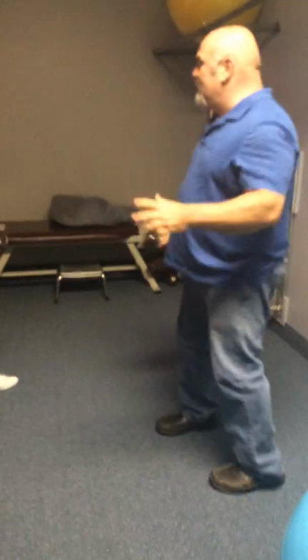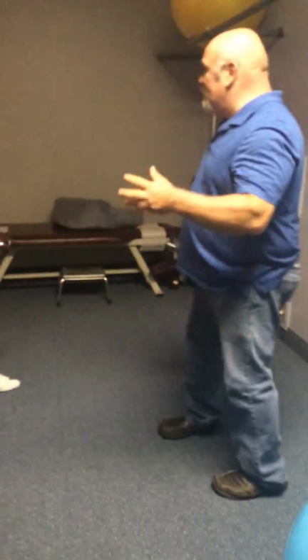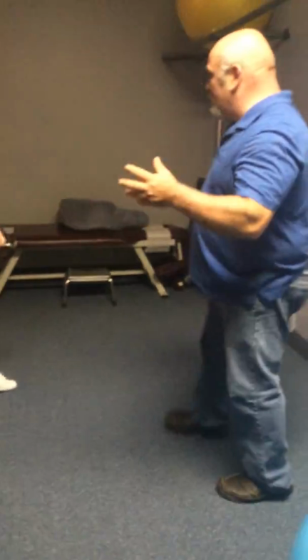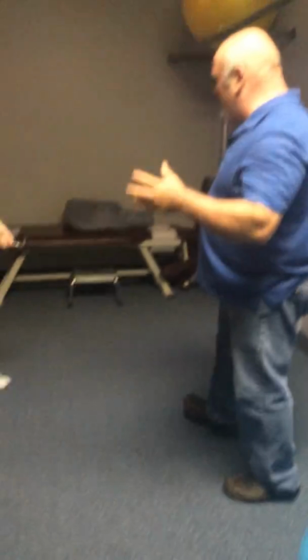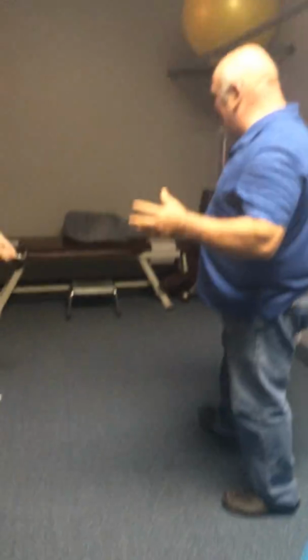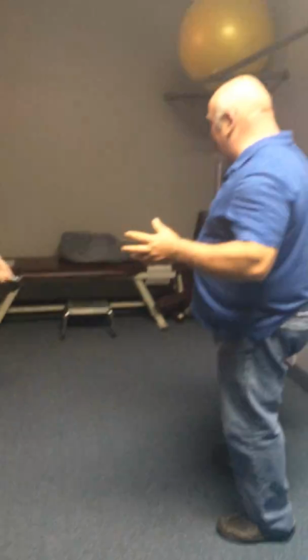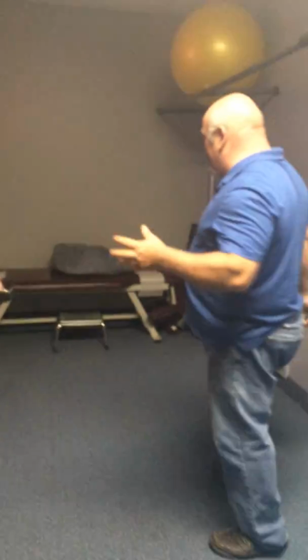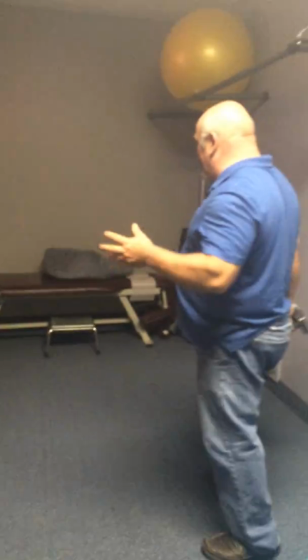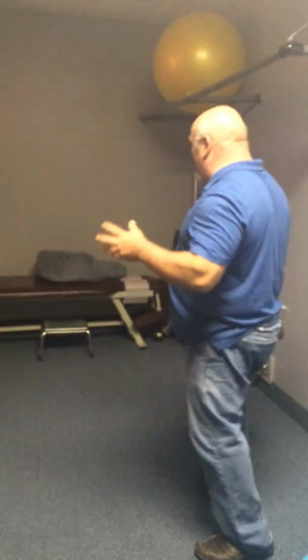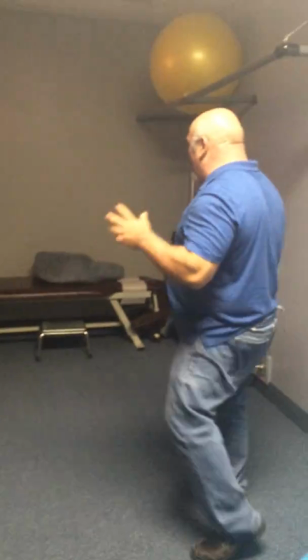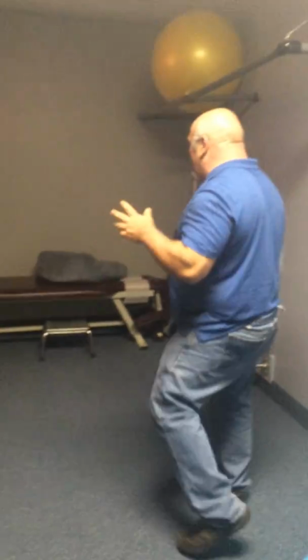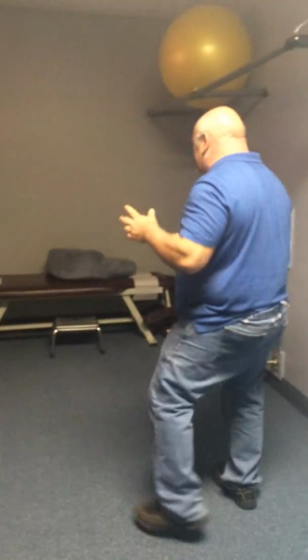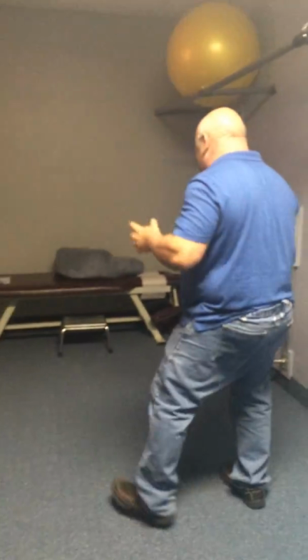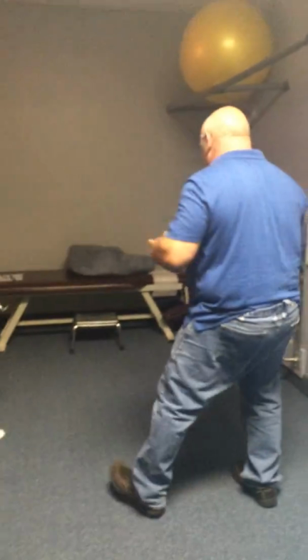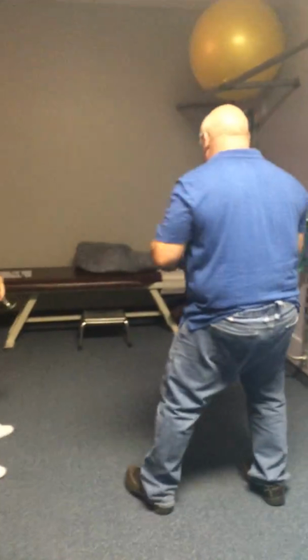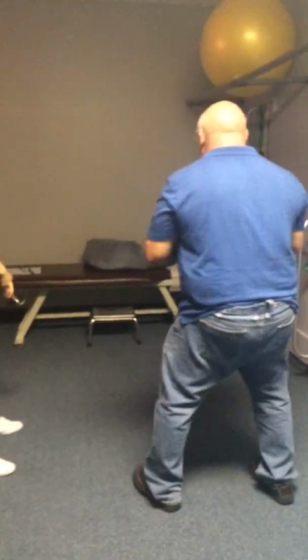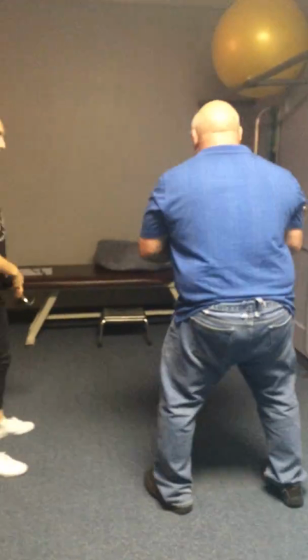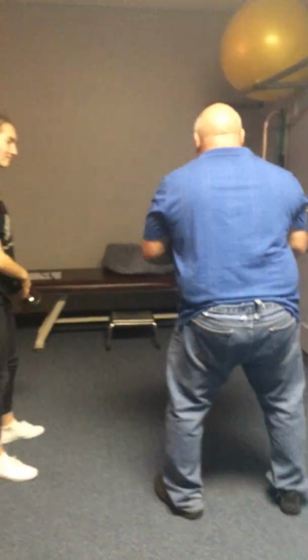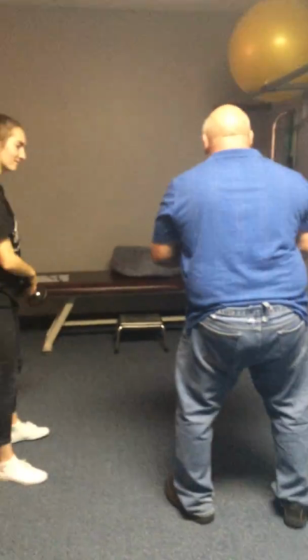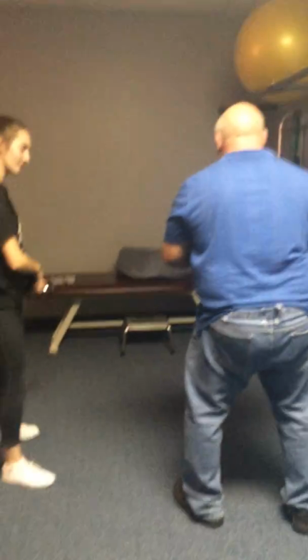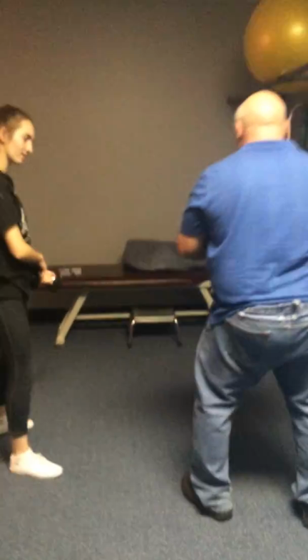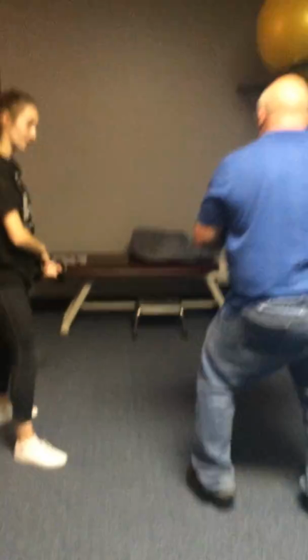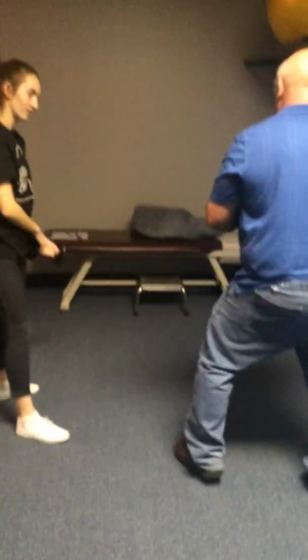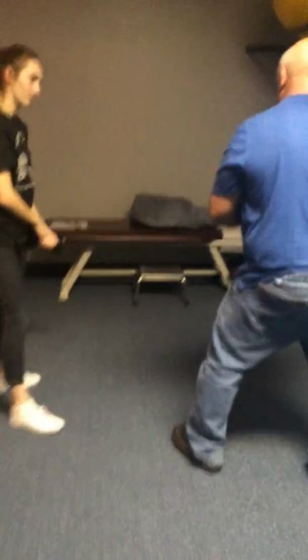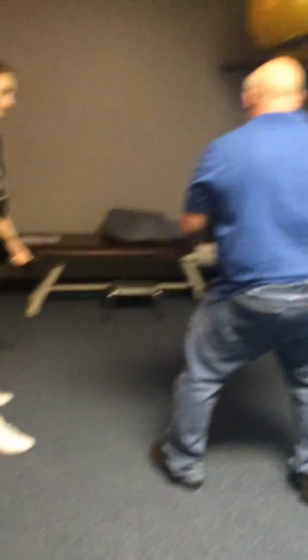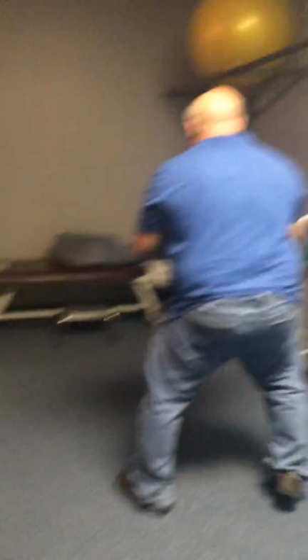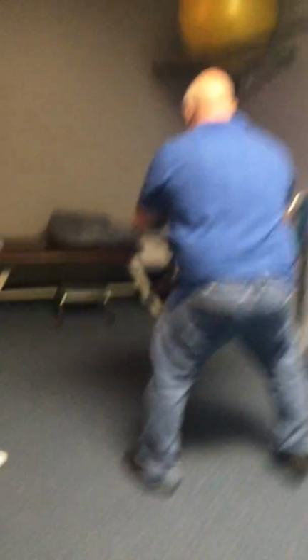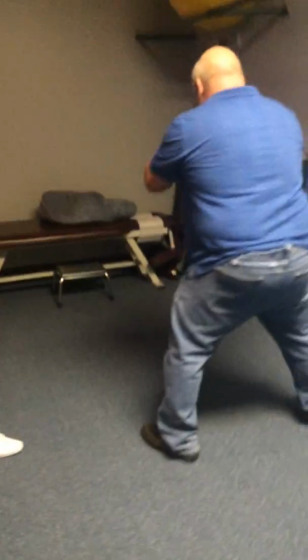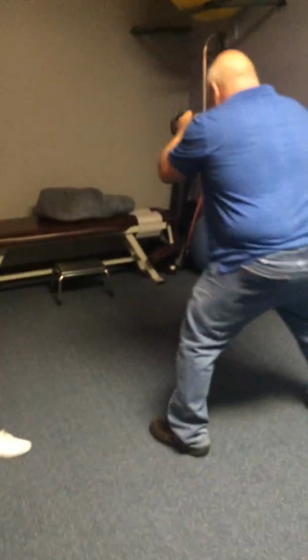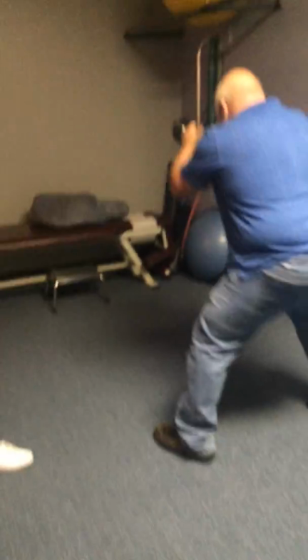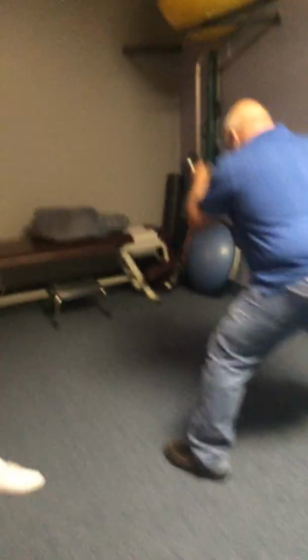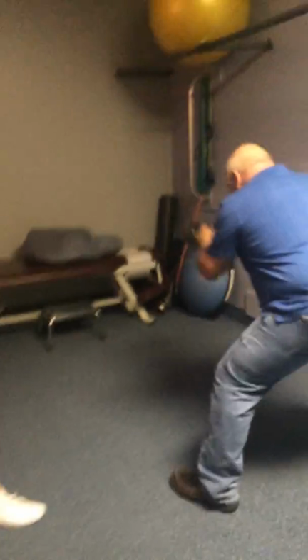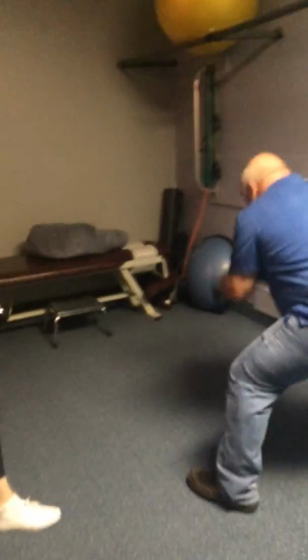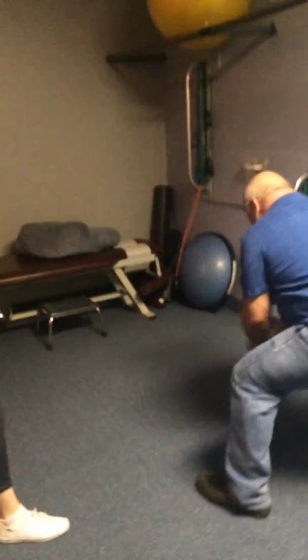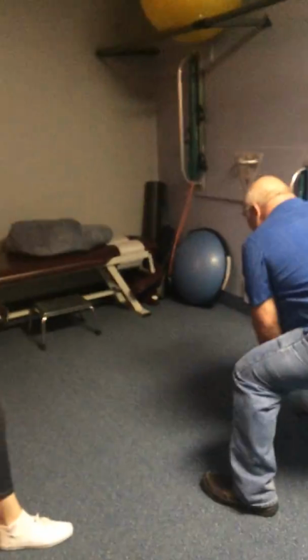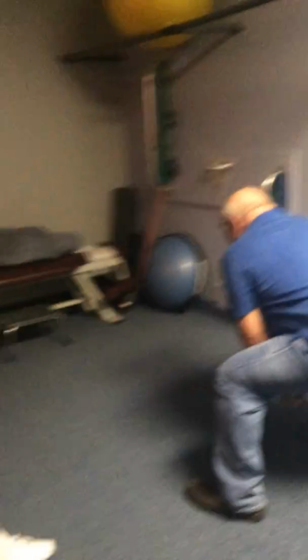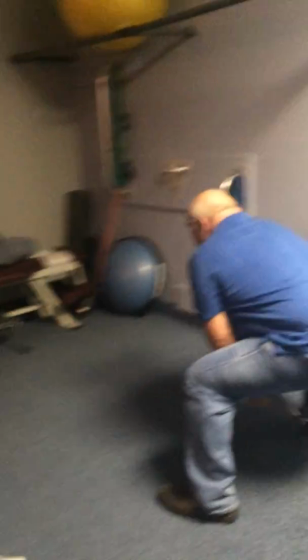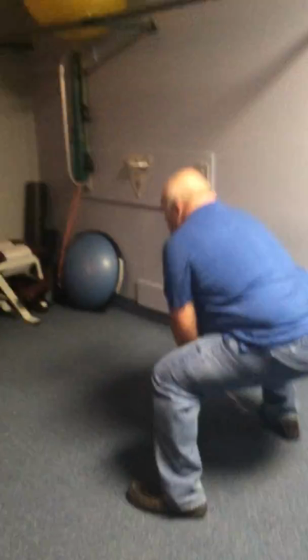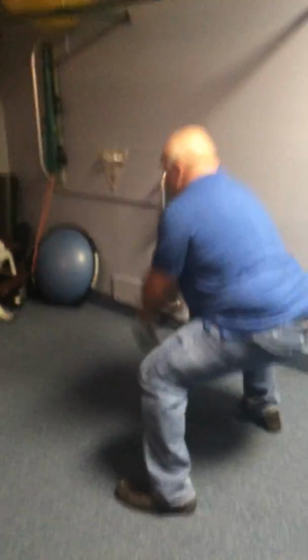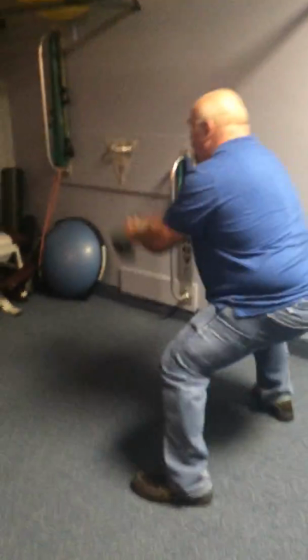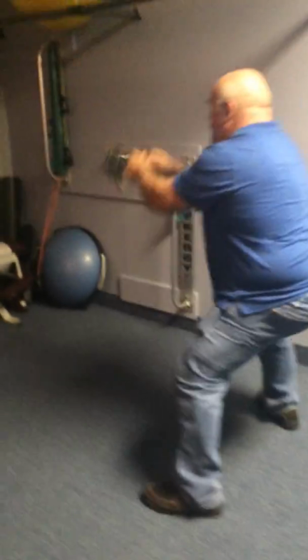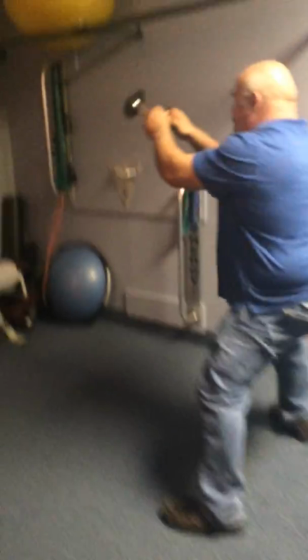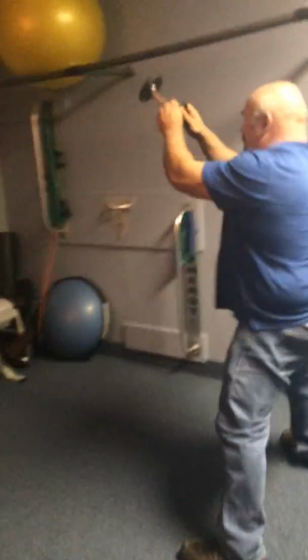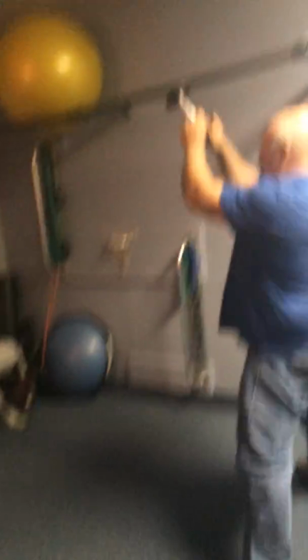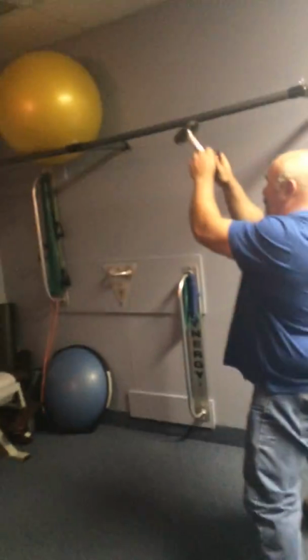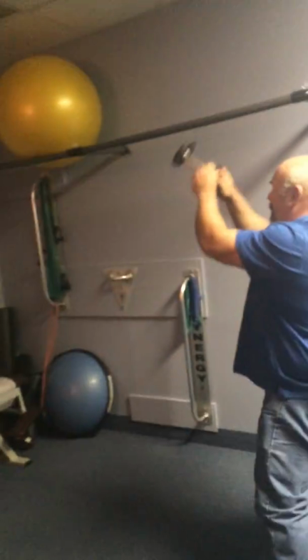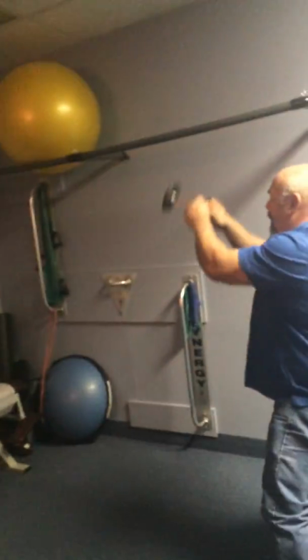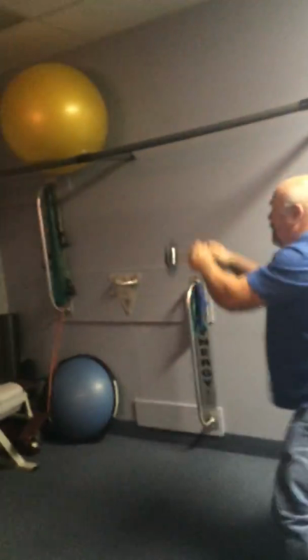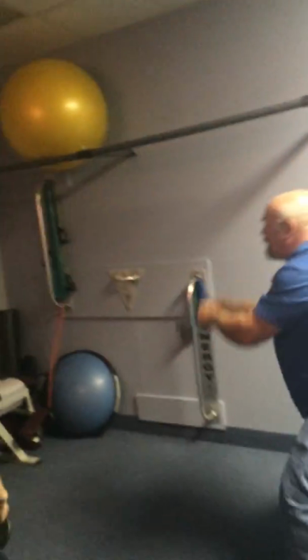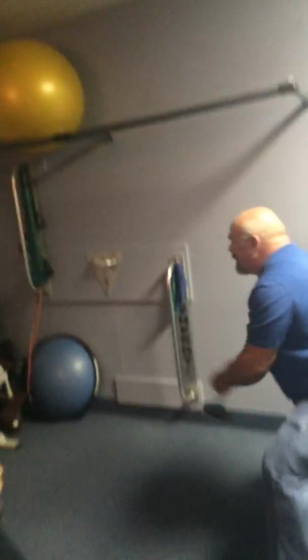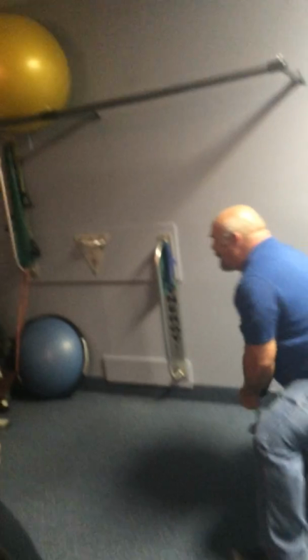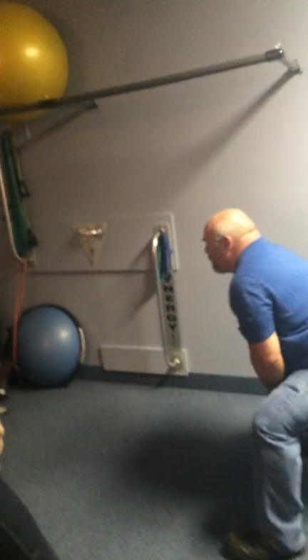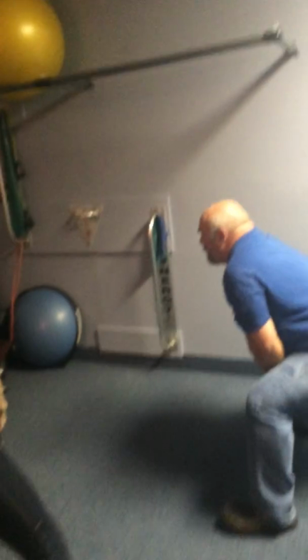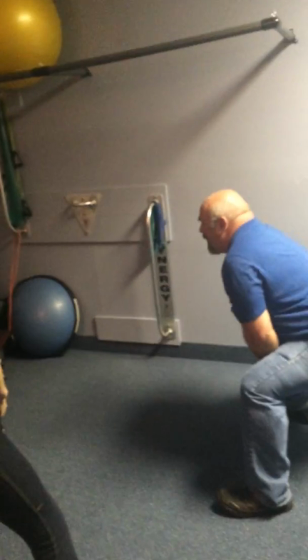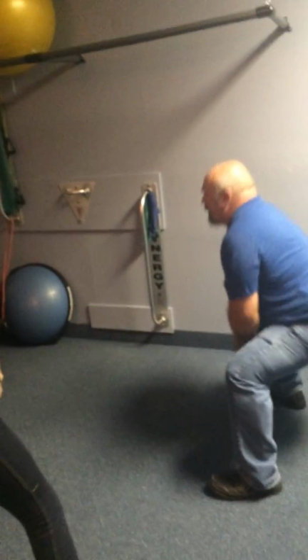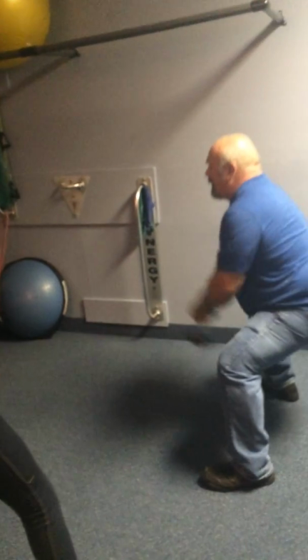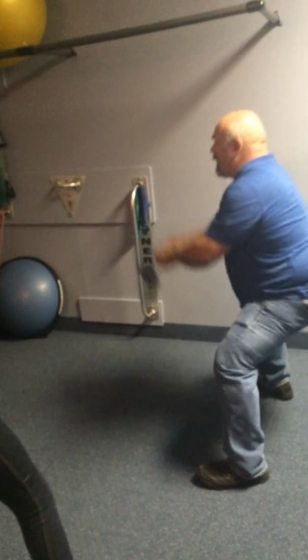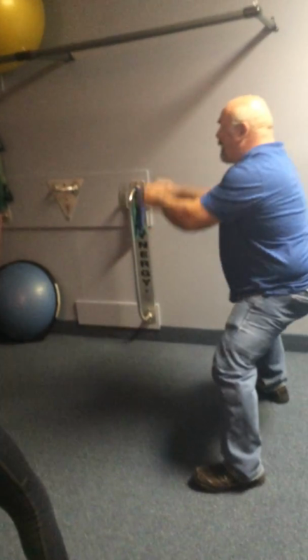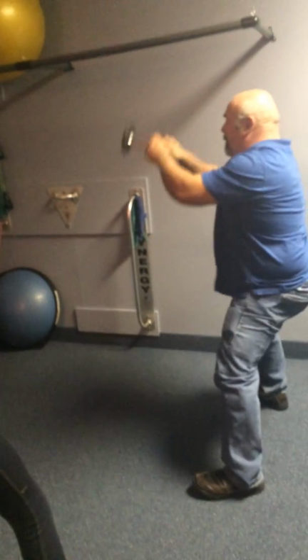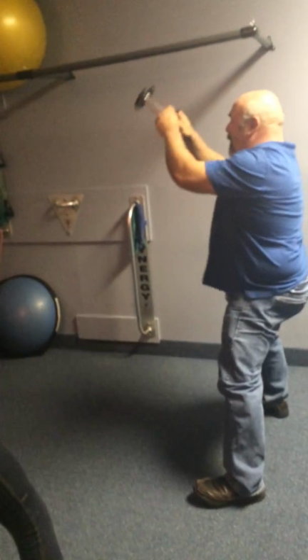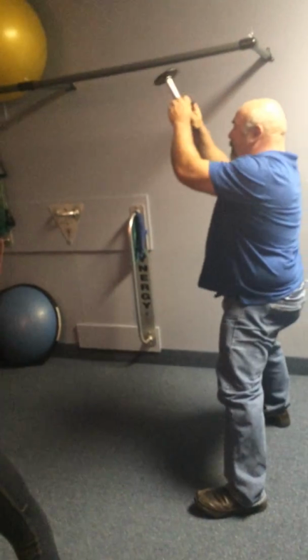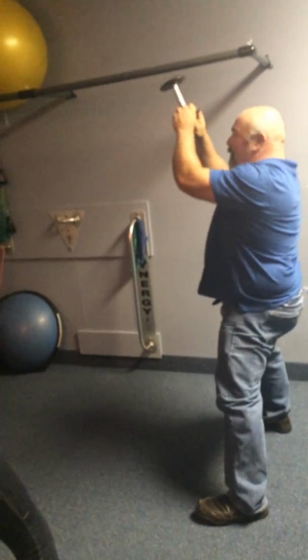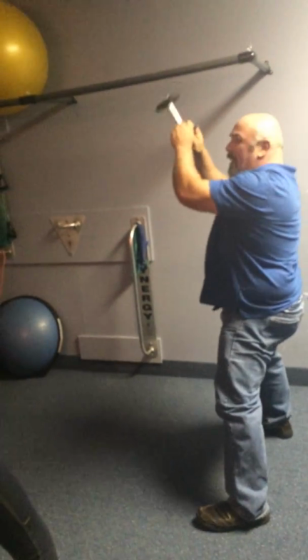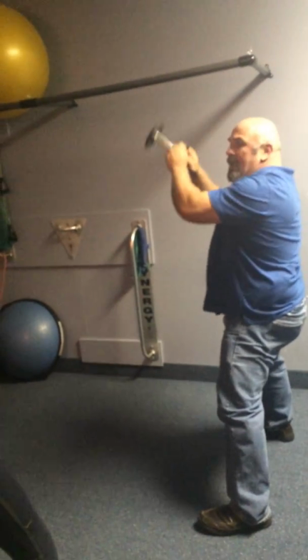Let me show you what I mean. Watch my body when I do this. I stay compact and then I come up. I stay compact and I come up.